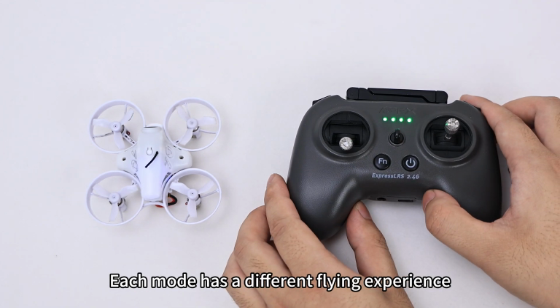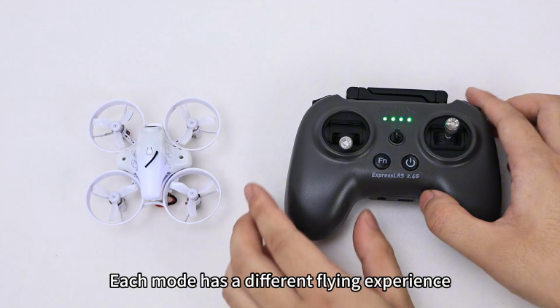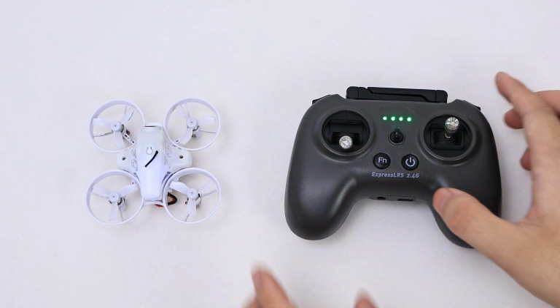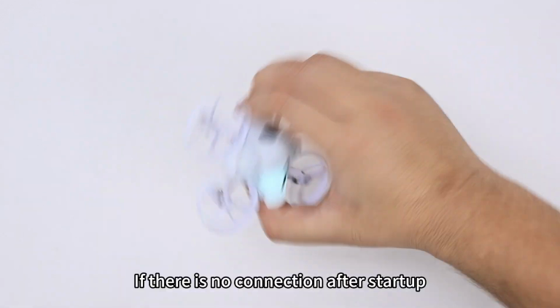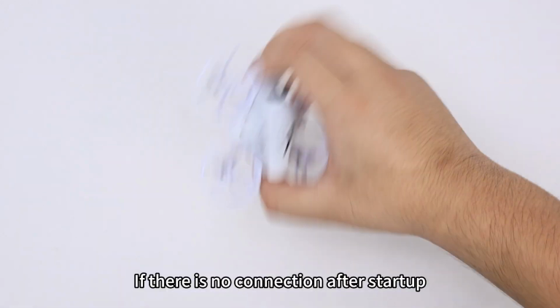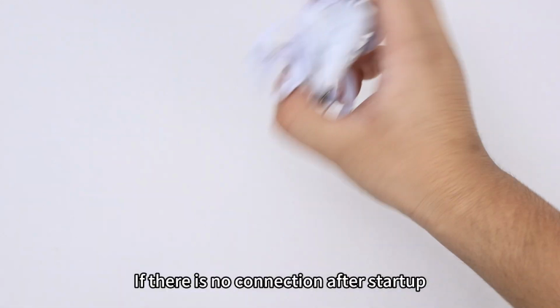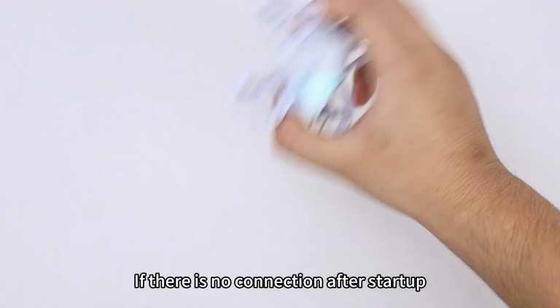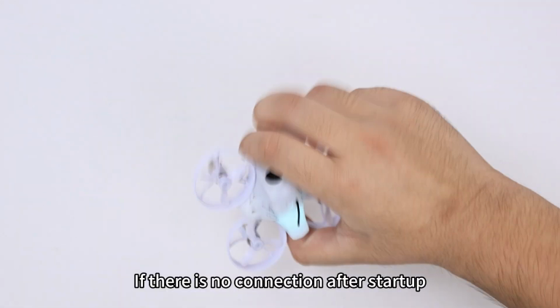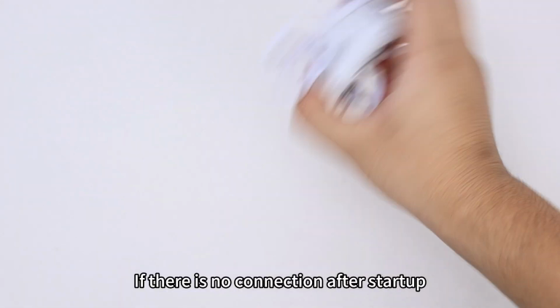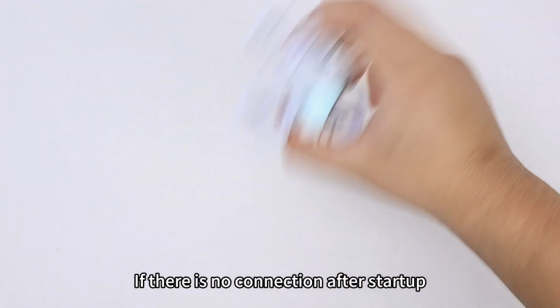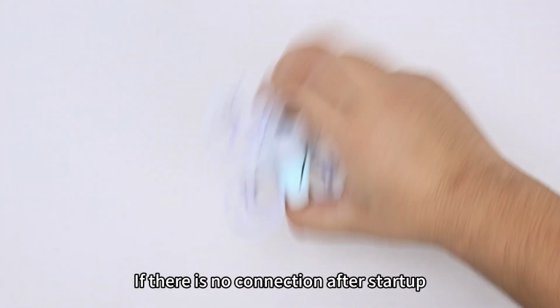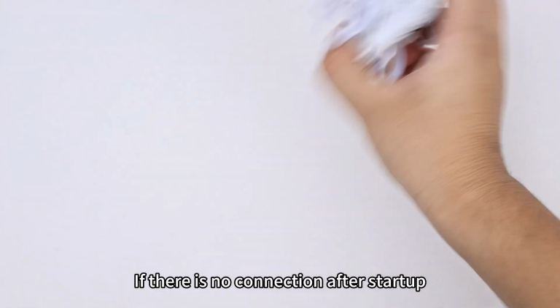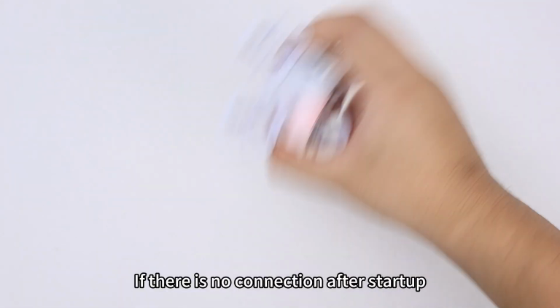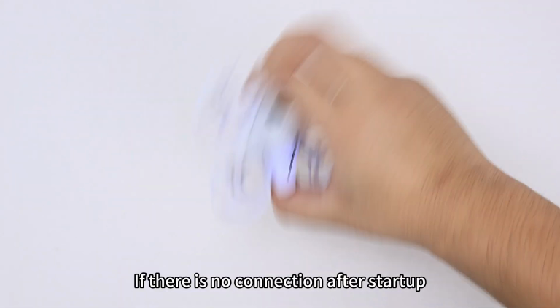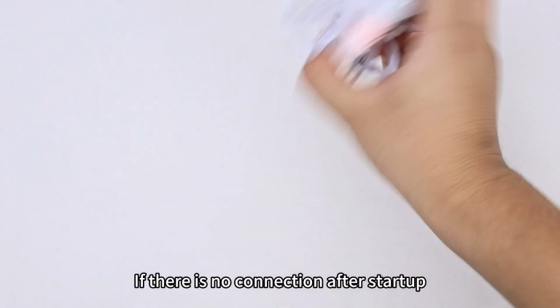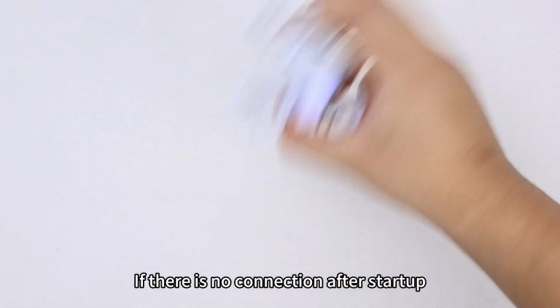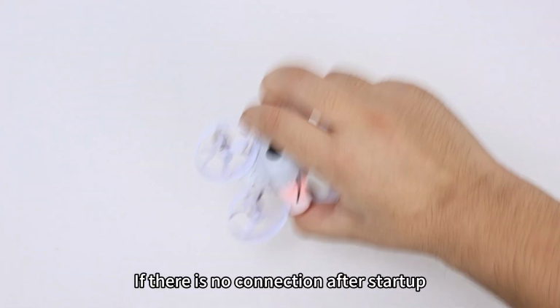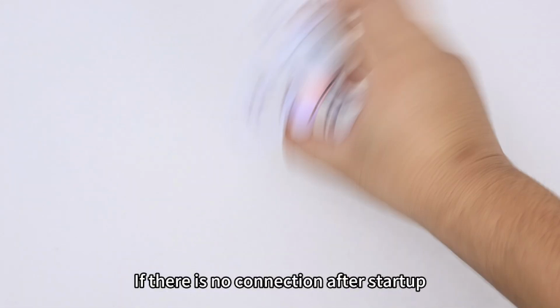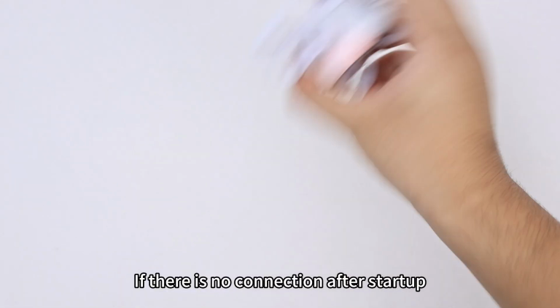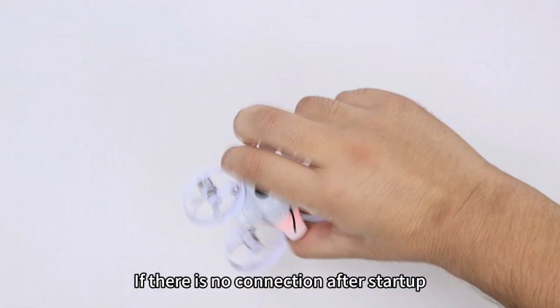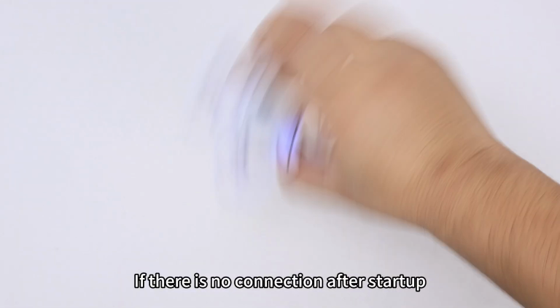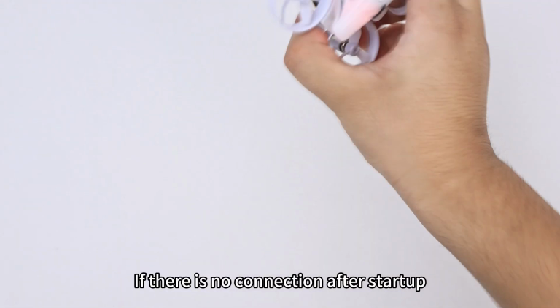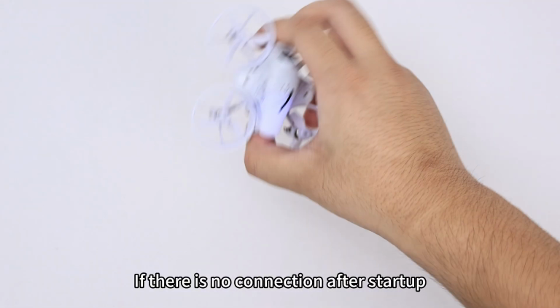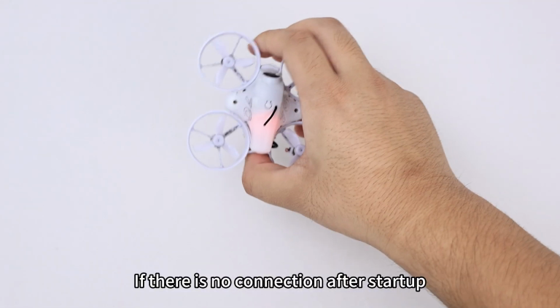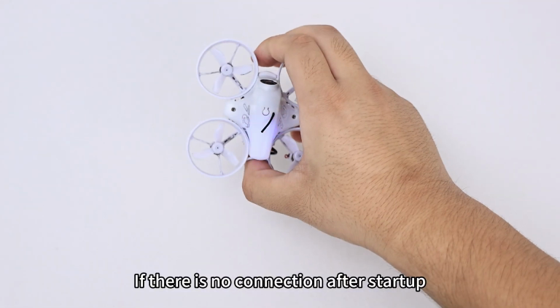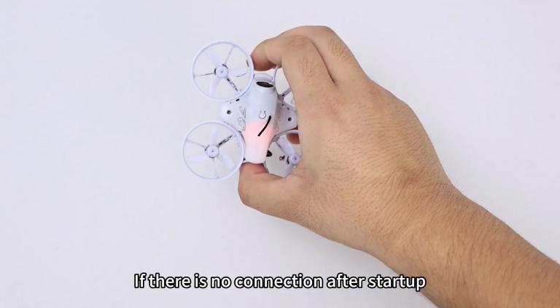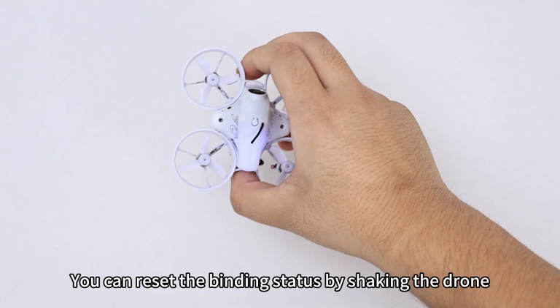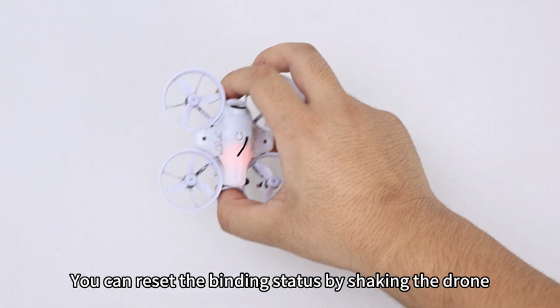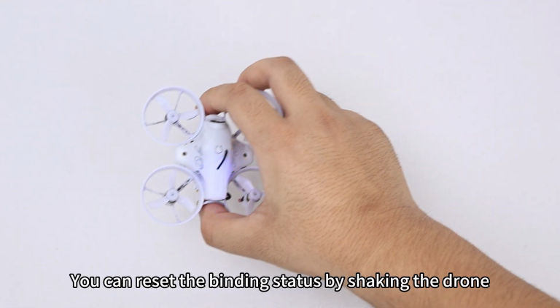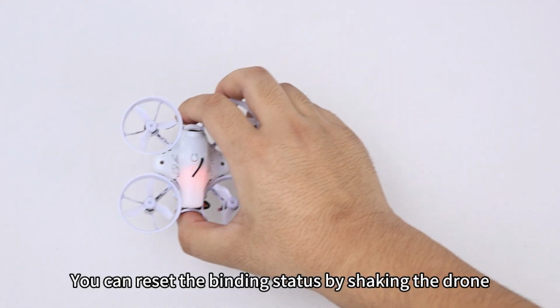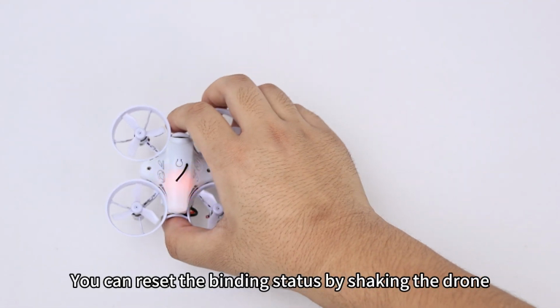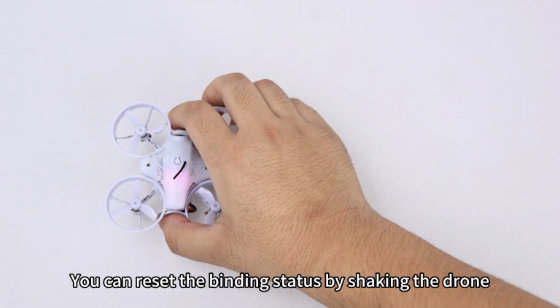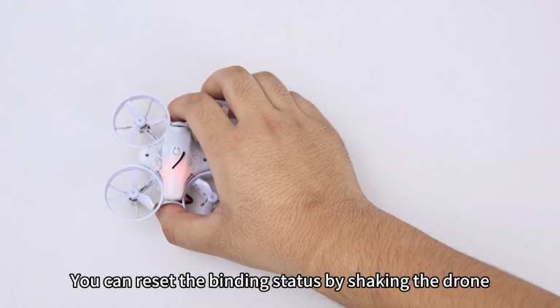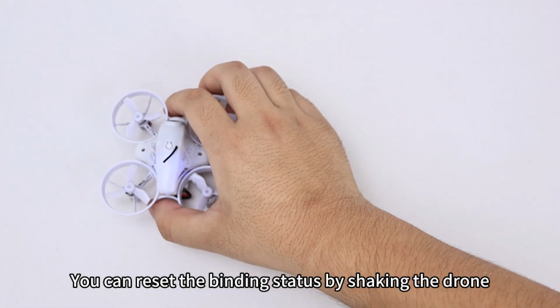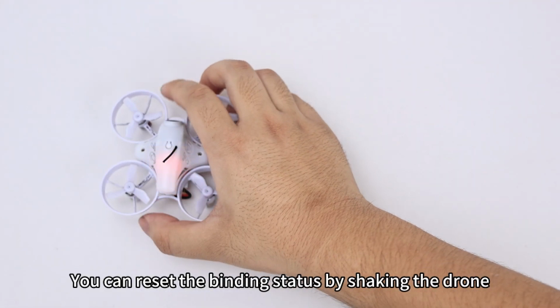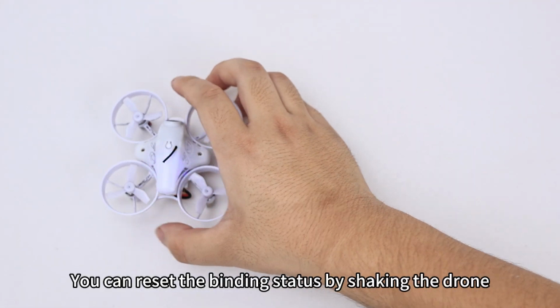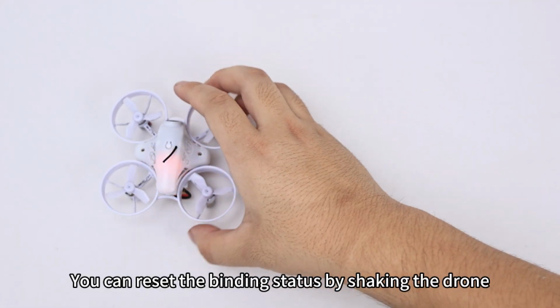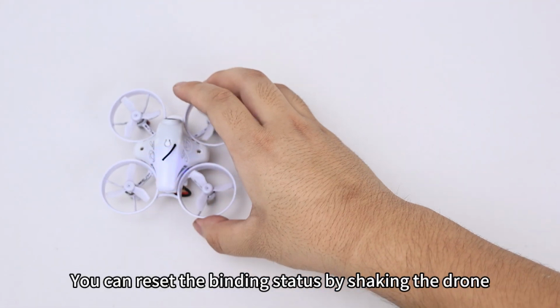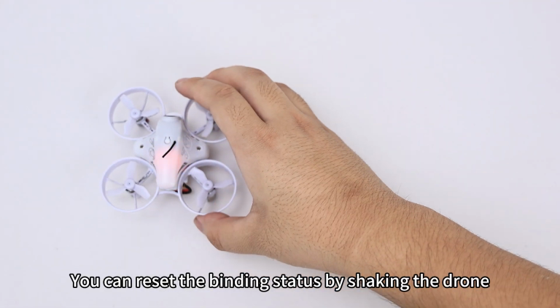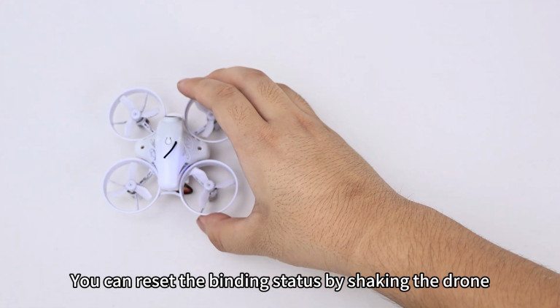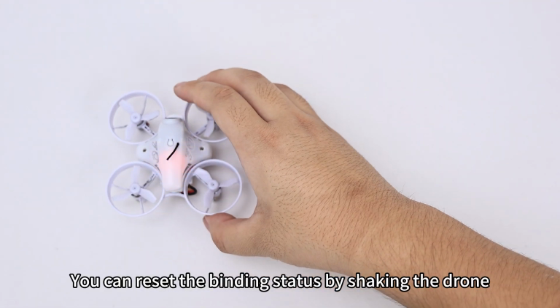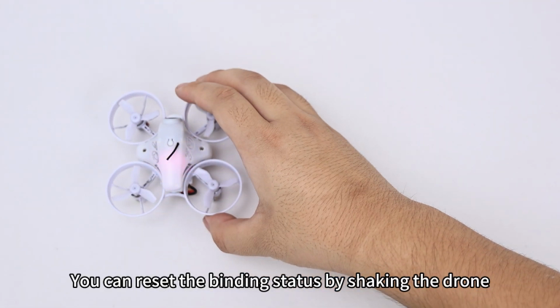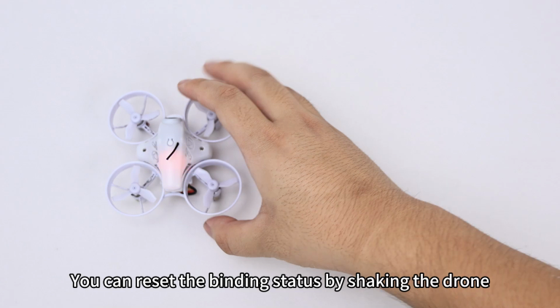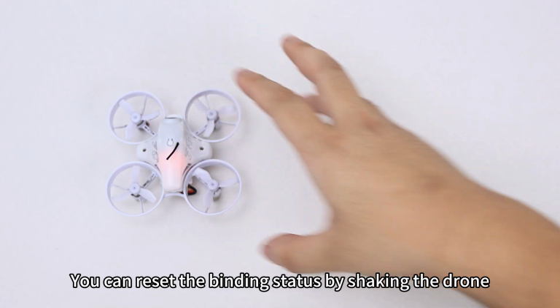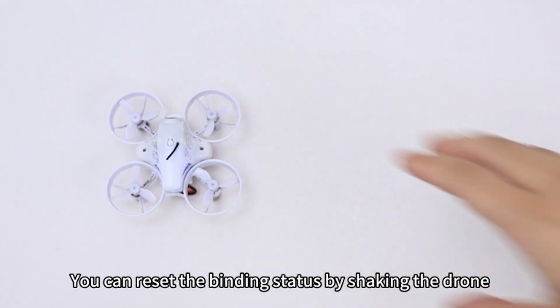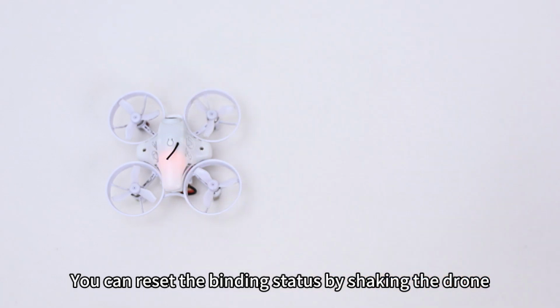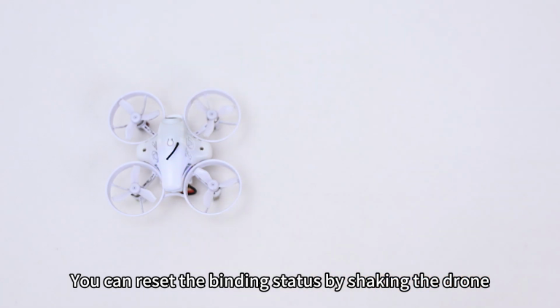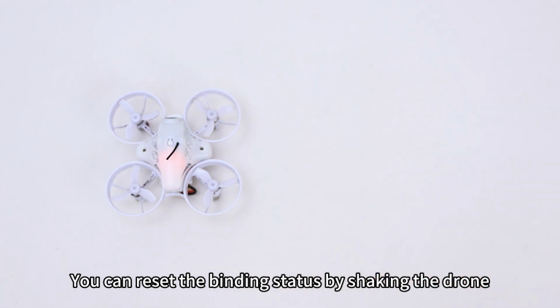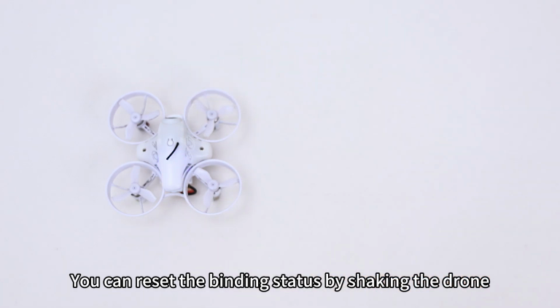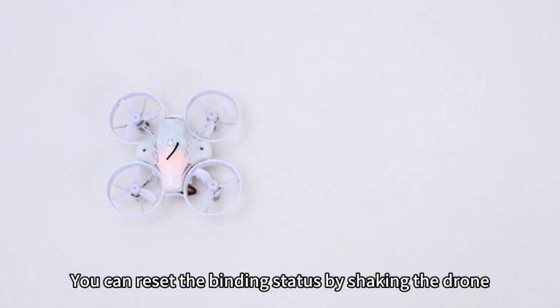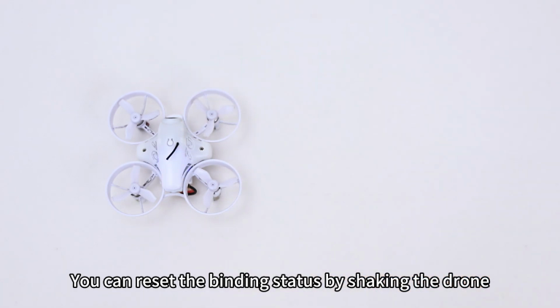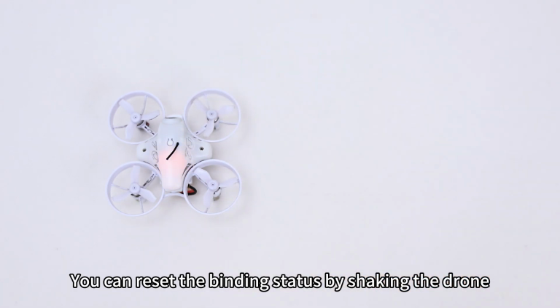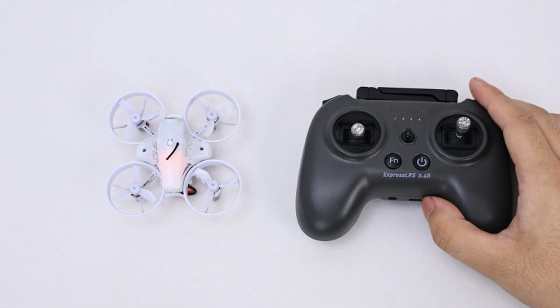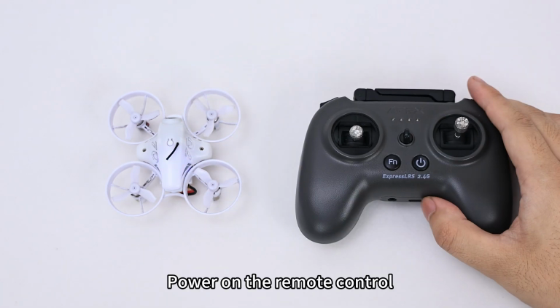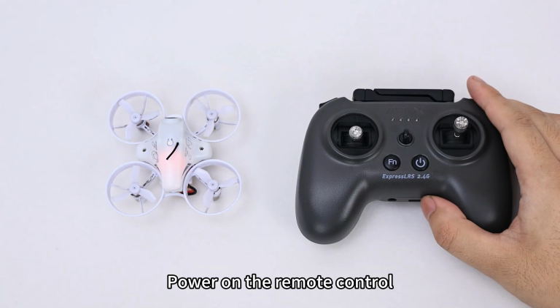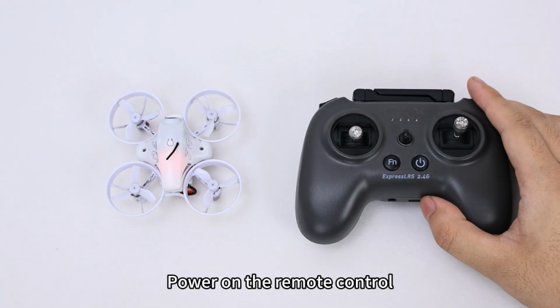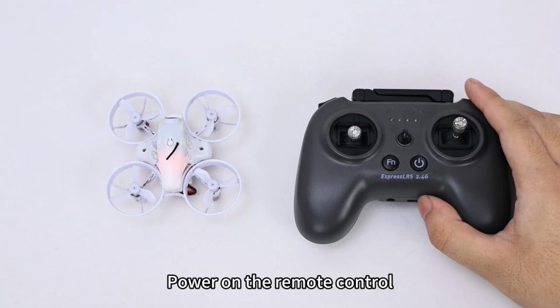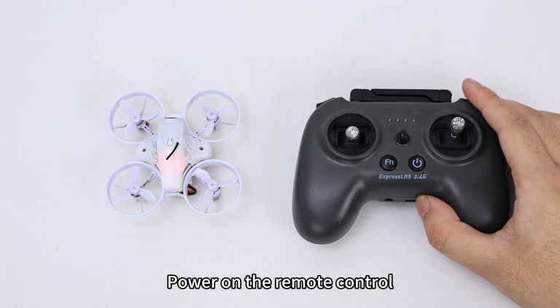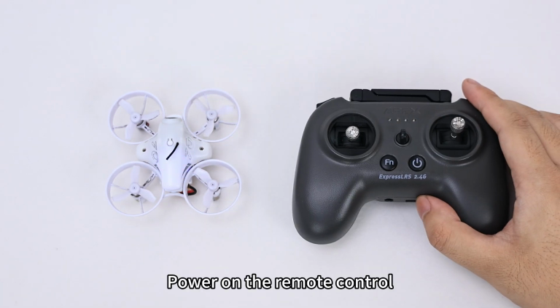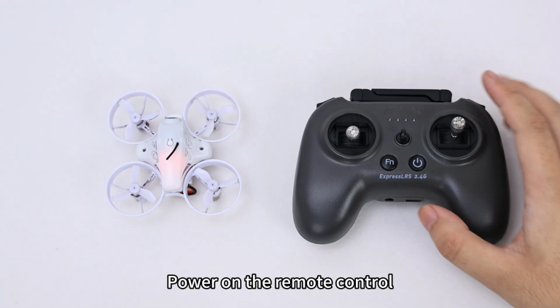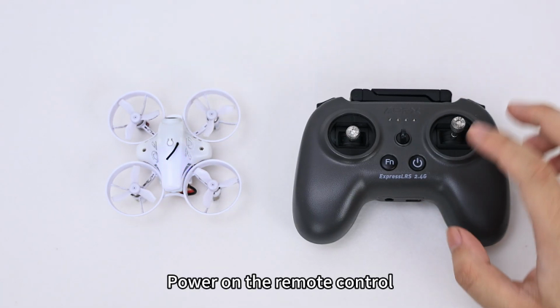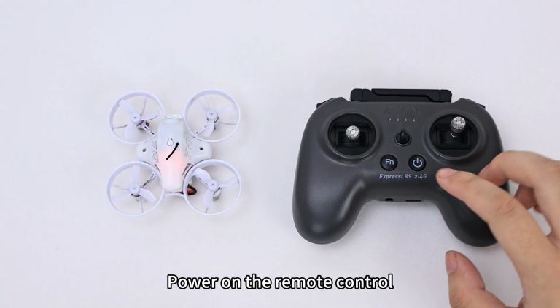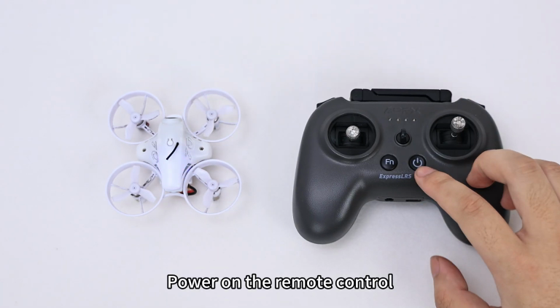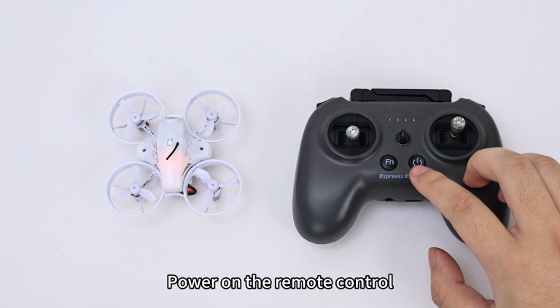If there is no connection after startup, you can reset the binding status by shaking the drone. Then power on the remote control.